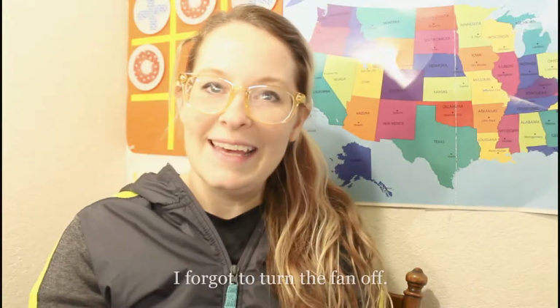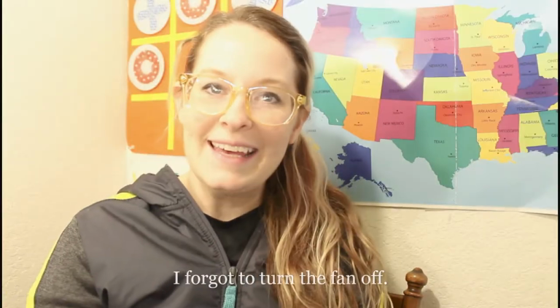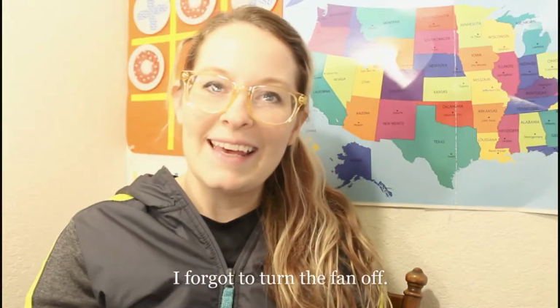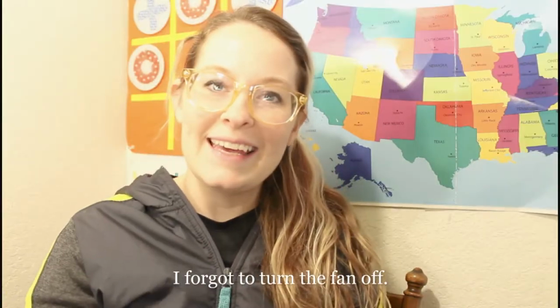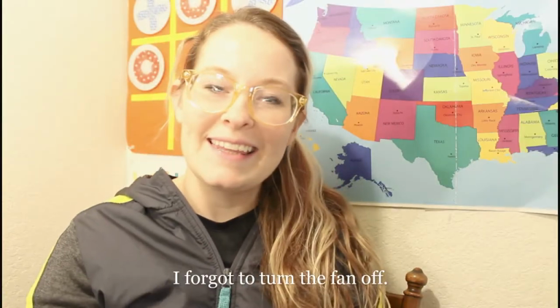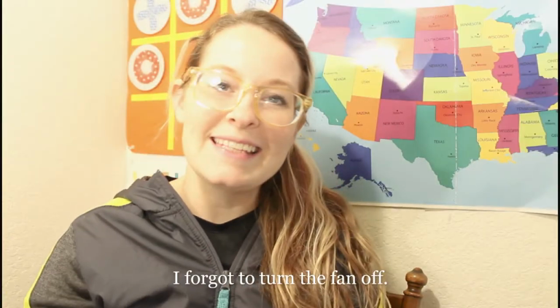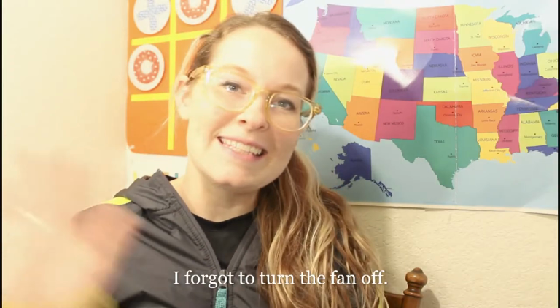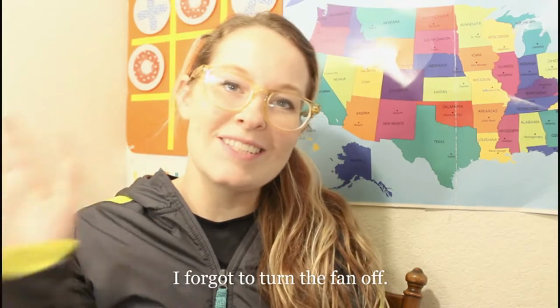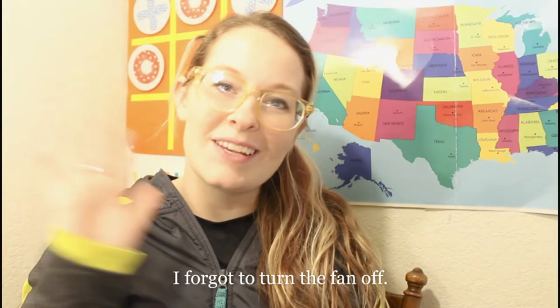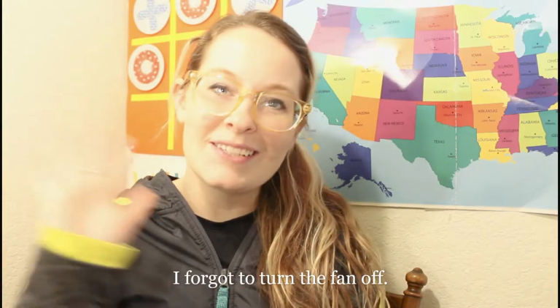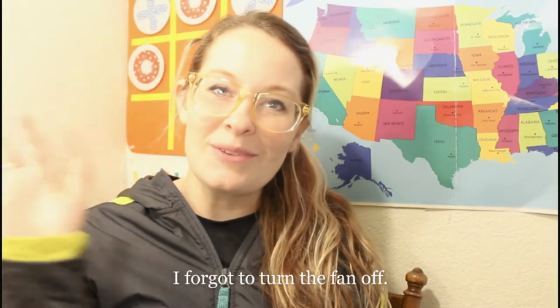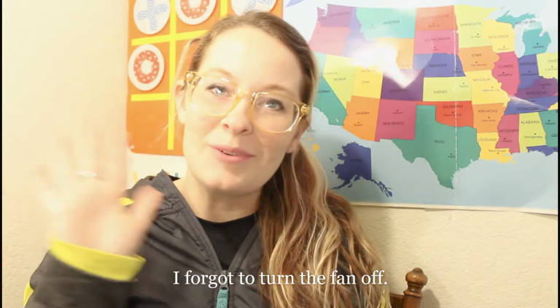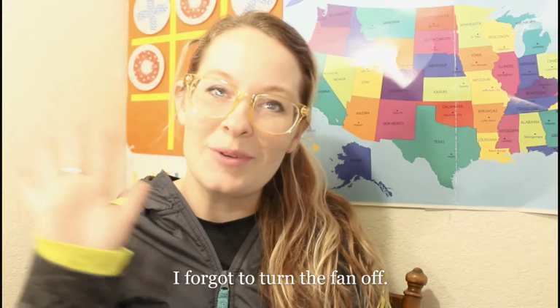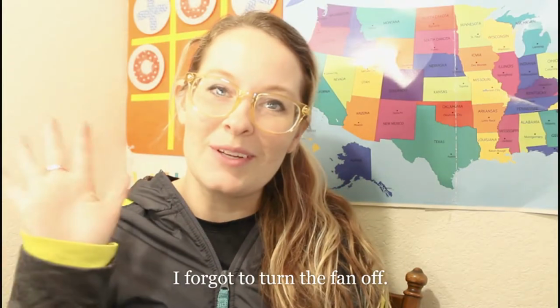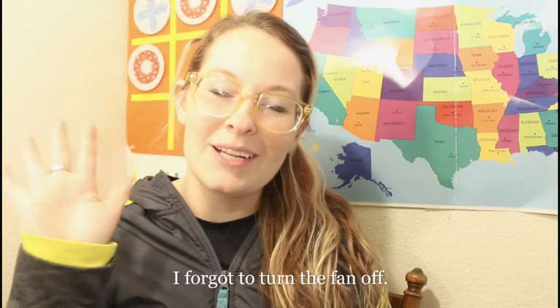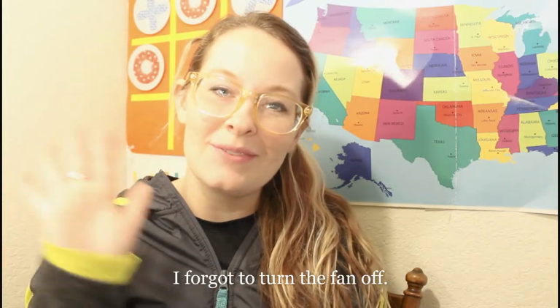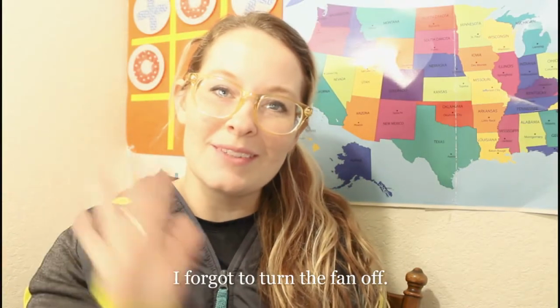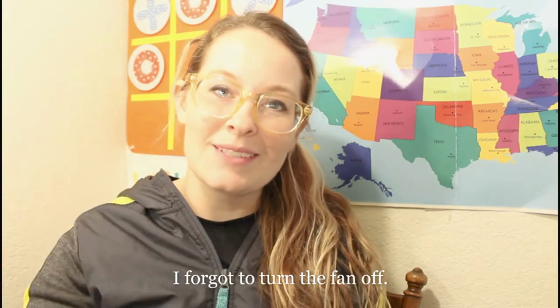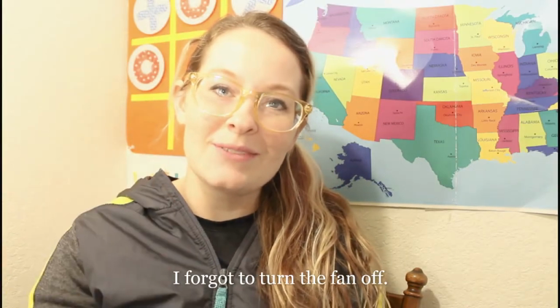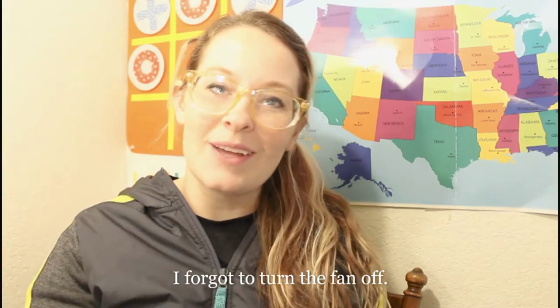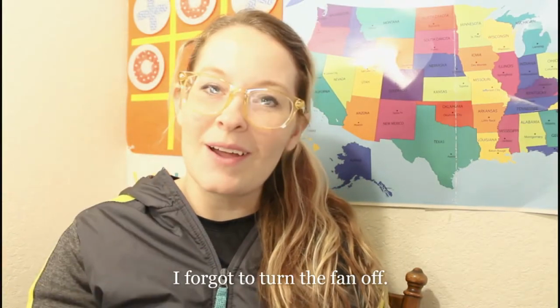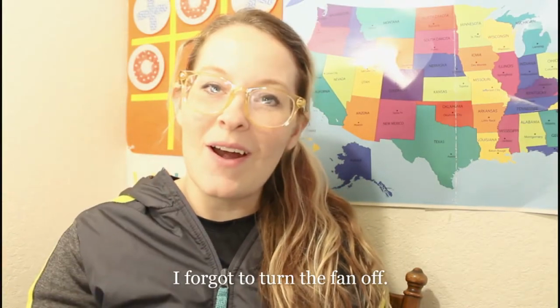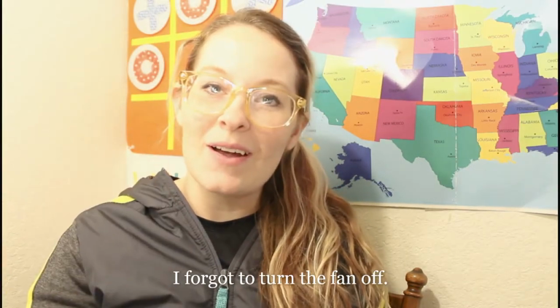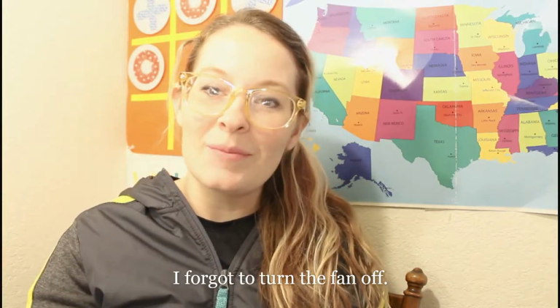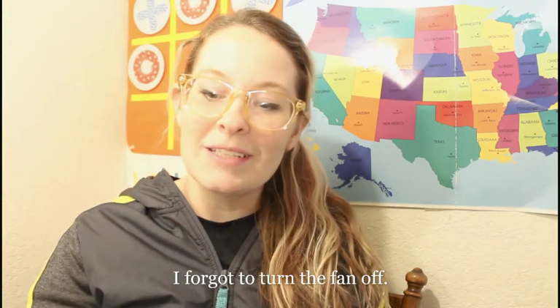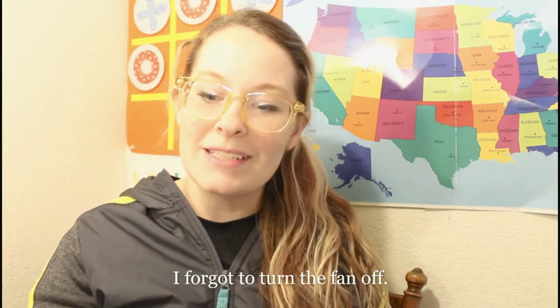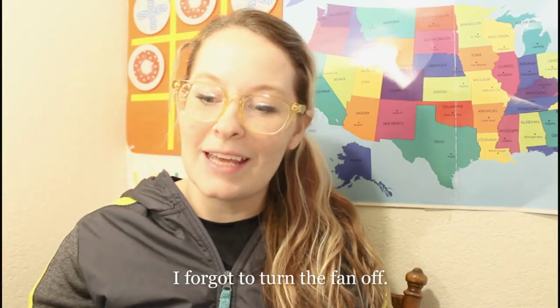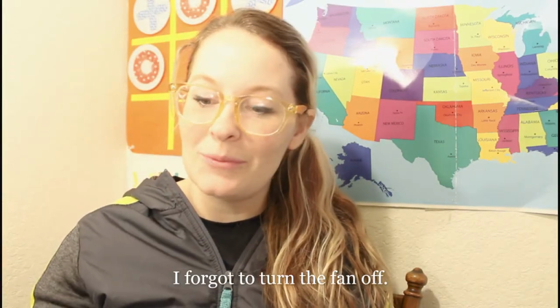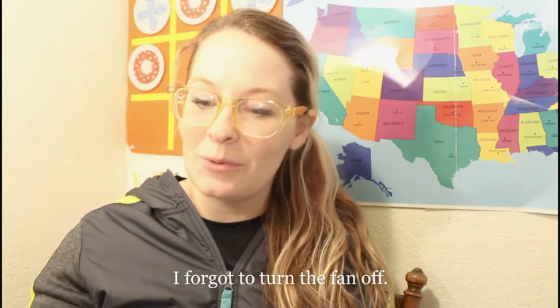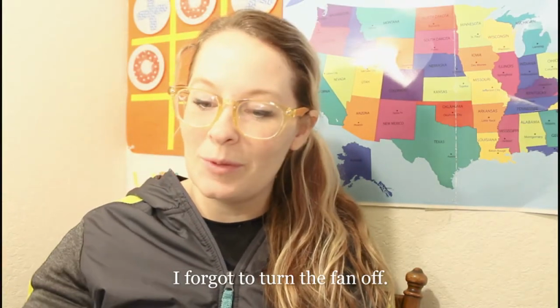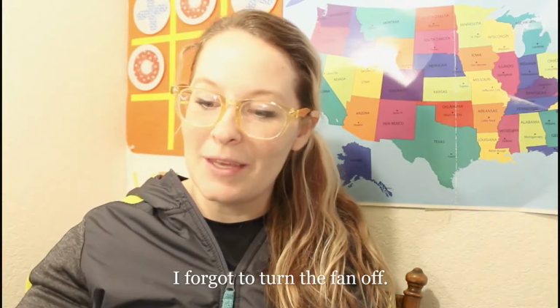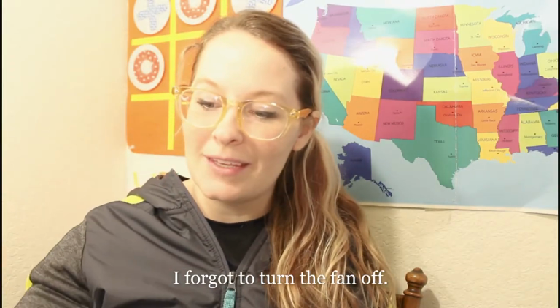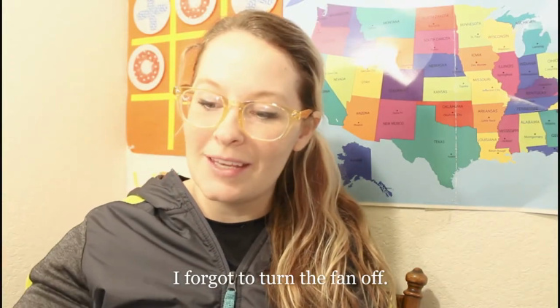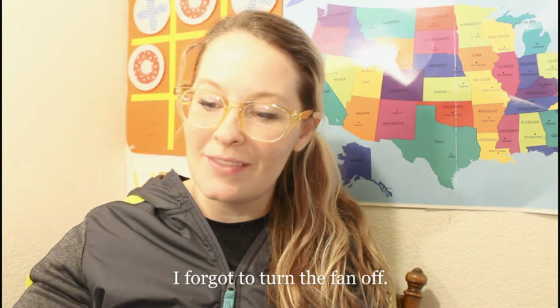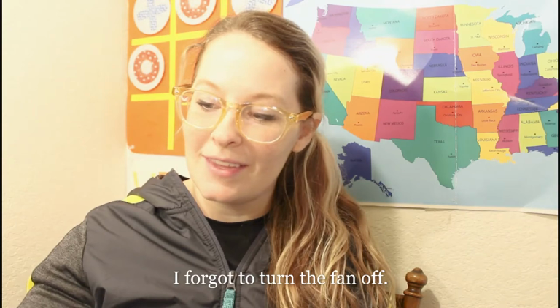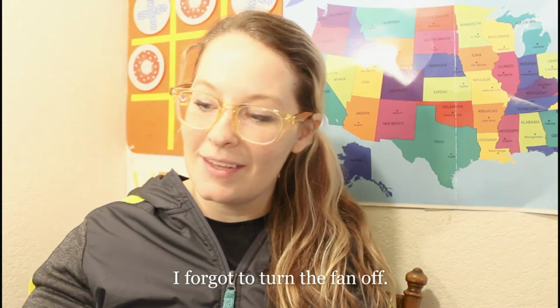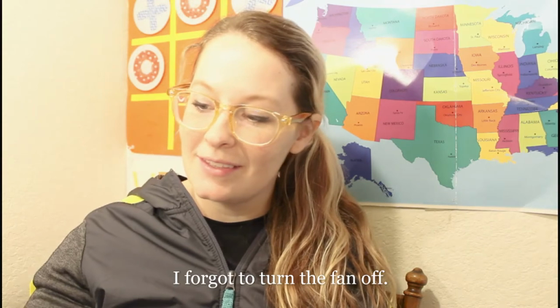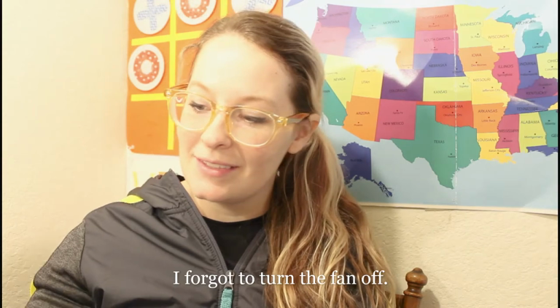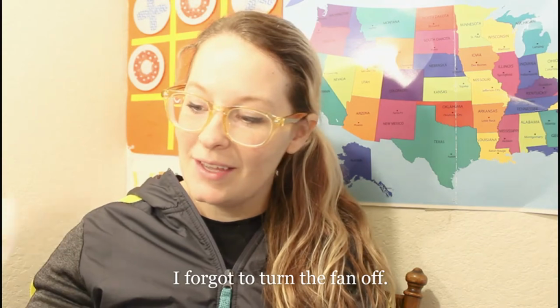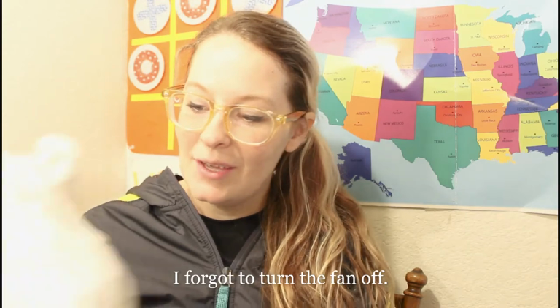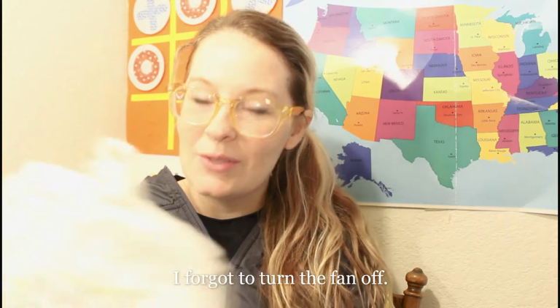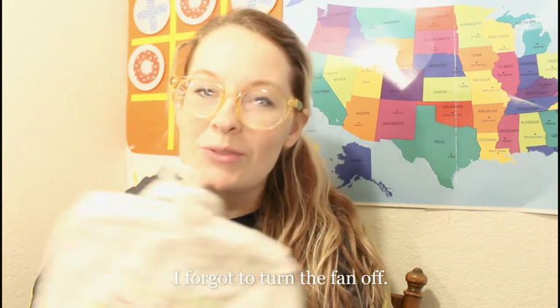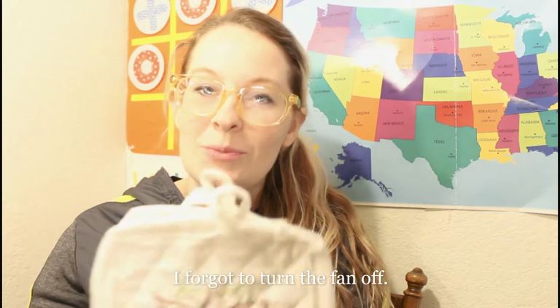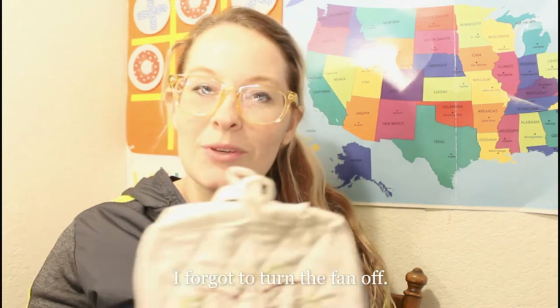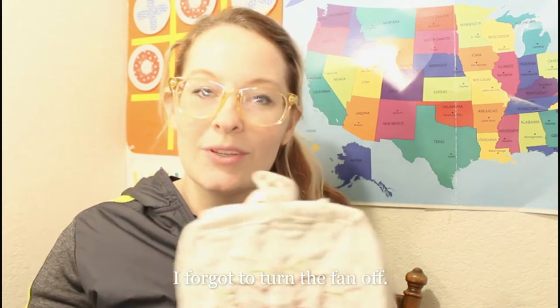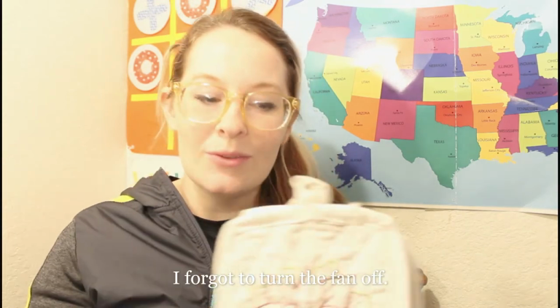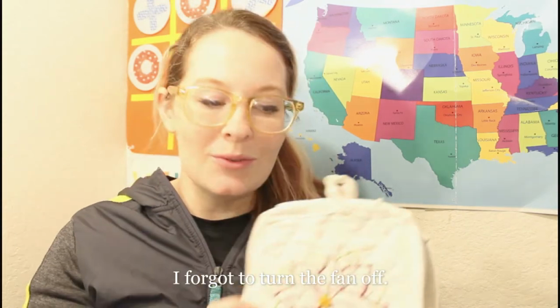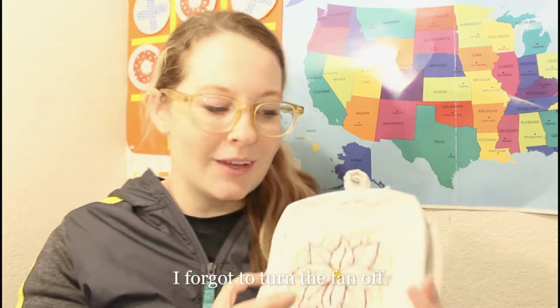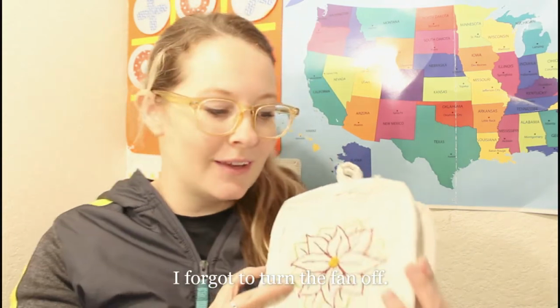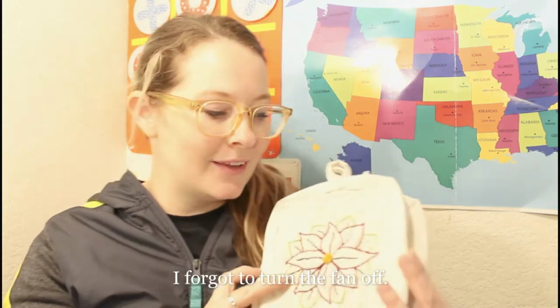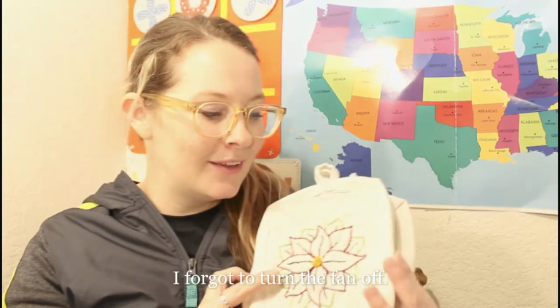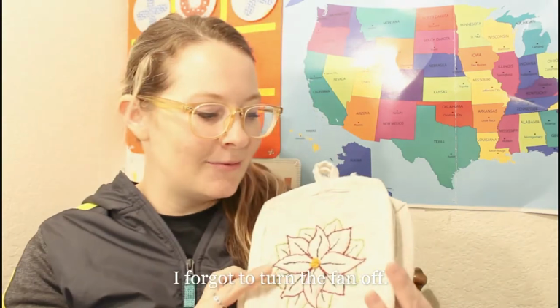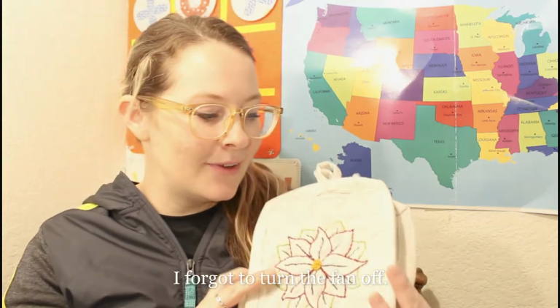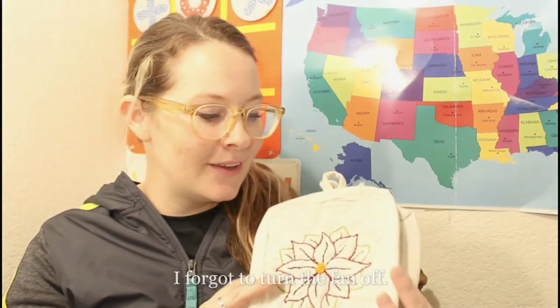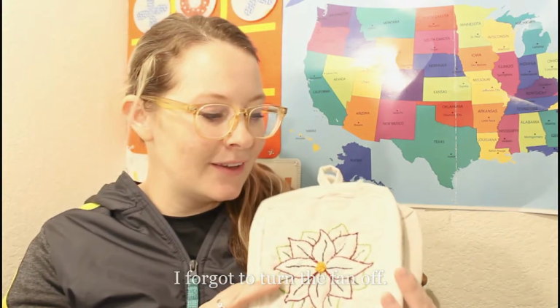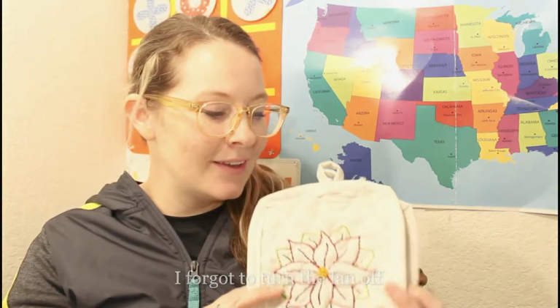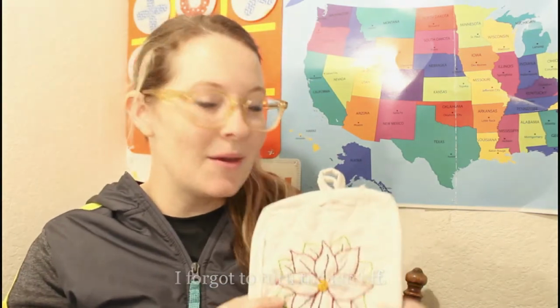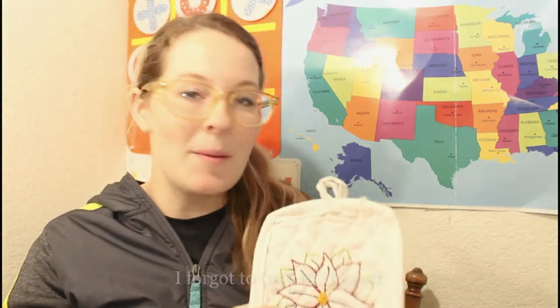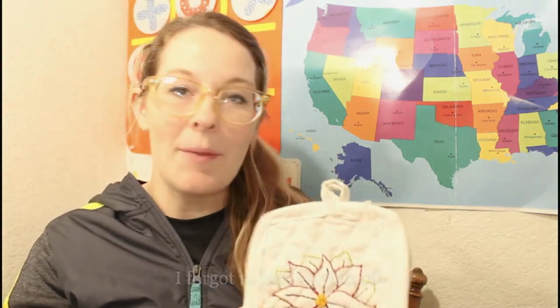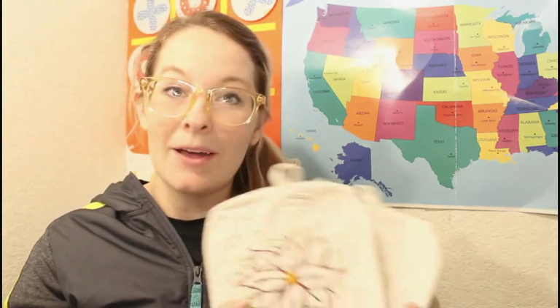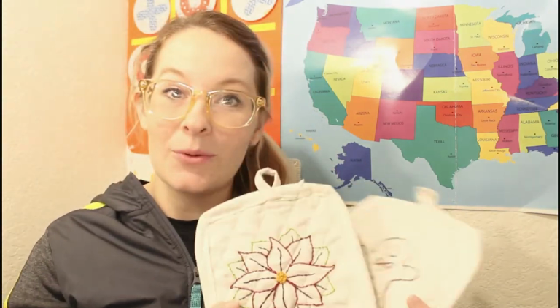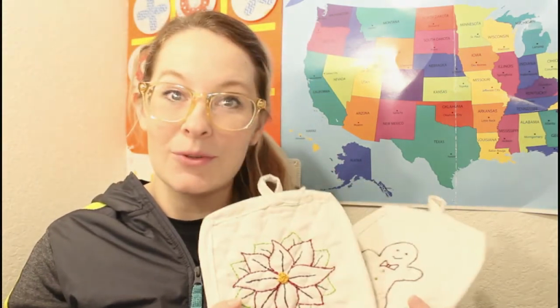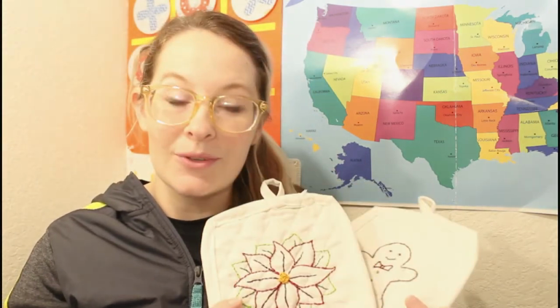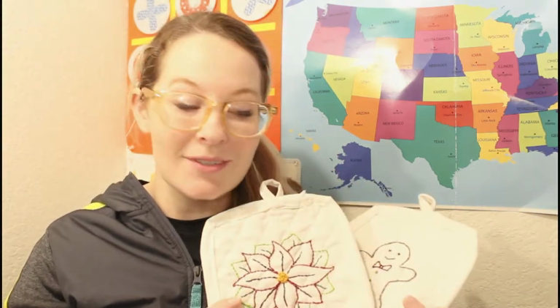Hey, this is Jessica from goodenoughandstuff.com. Today we'll be making these super cute and fun pot holders.